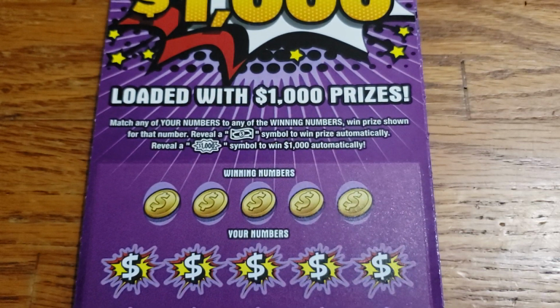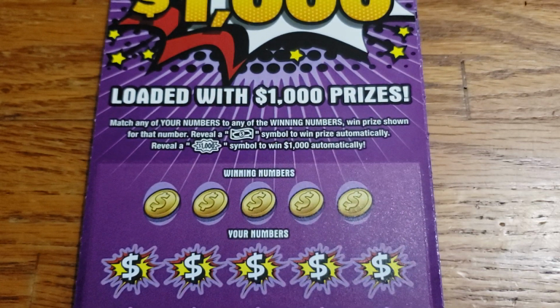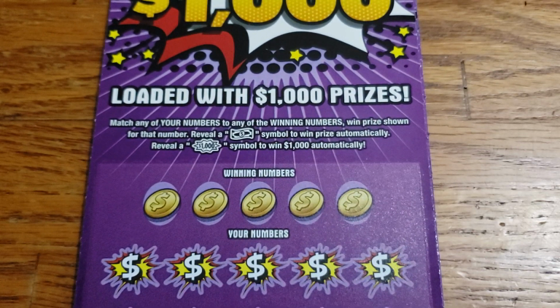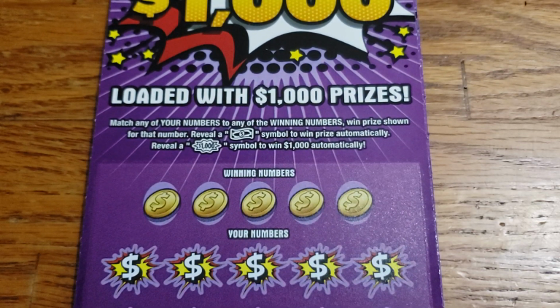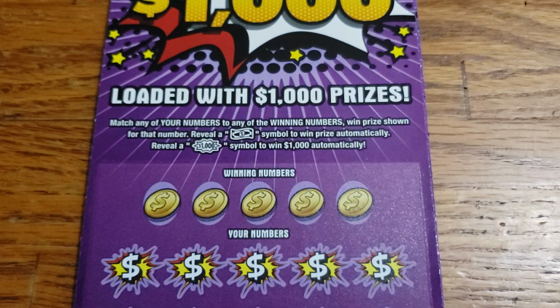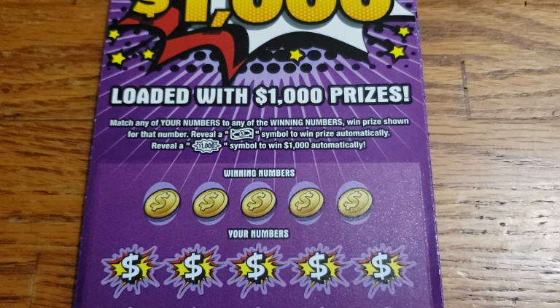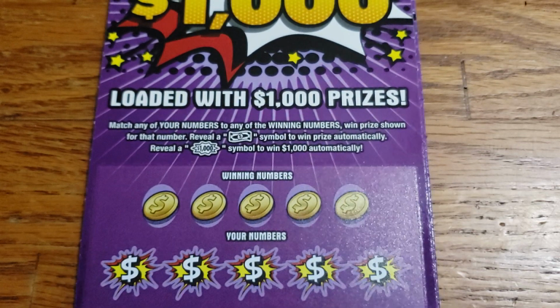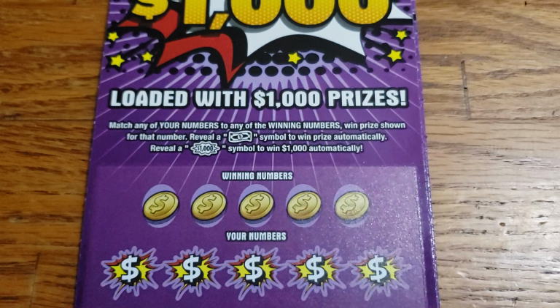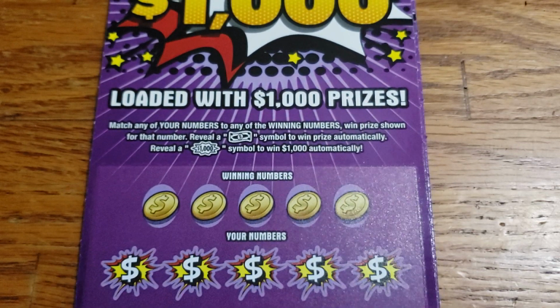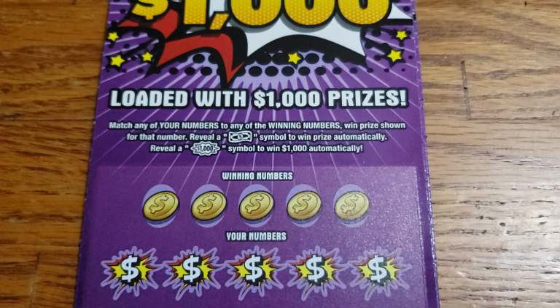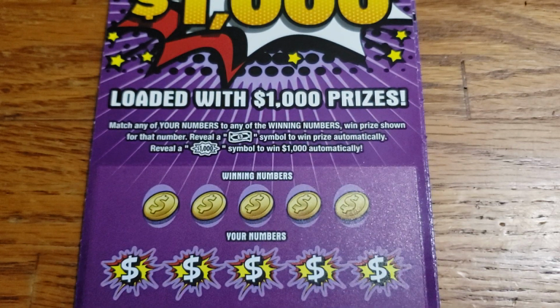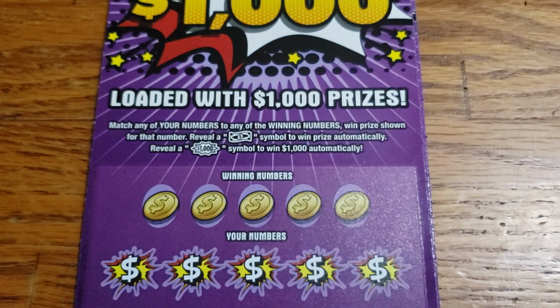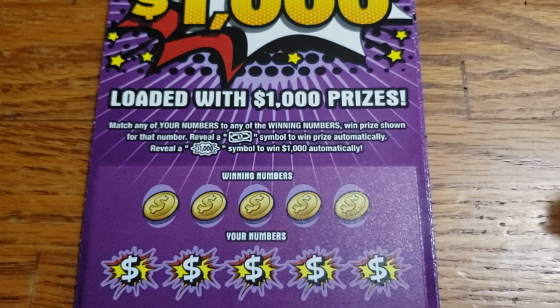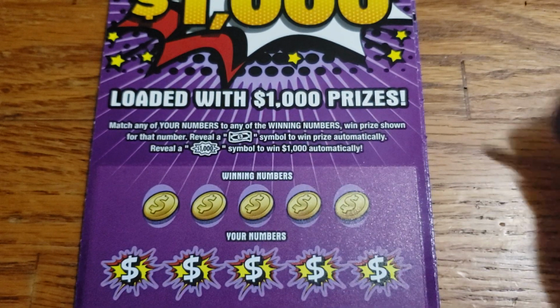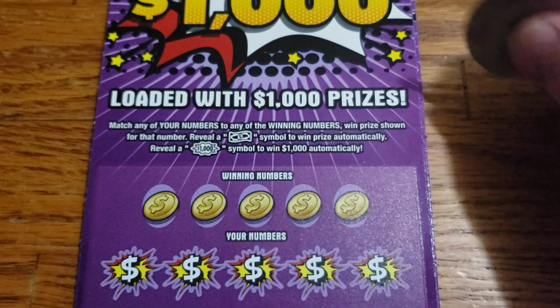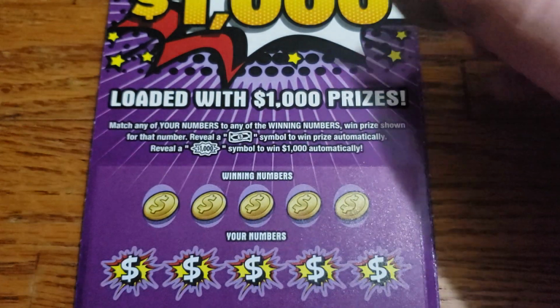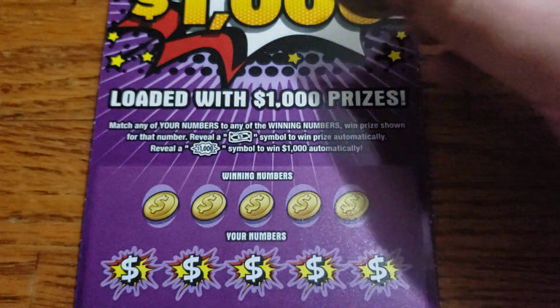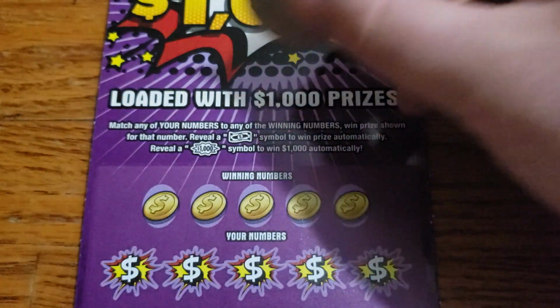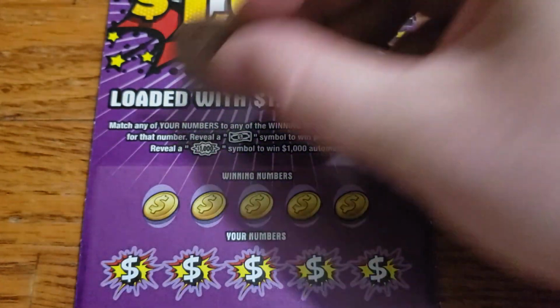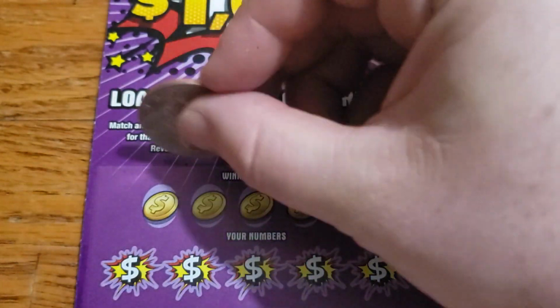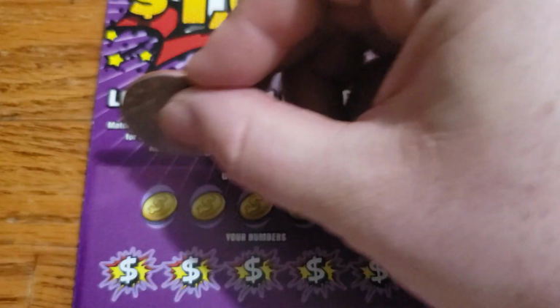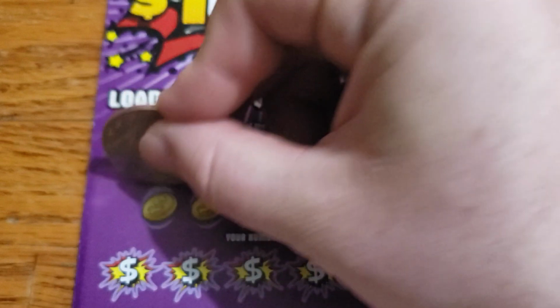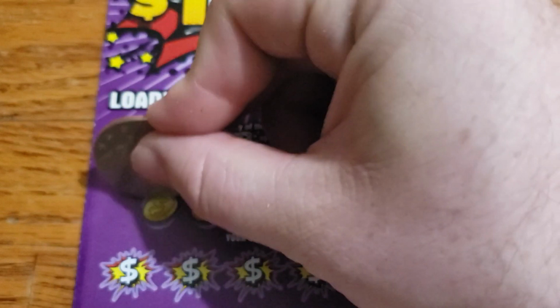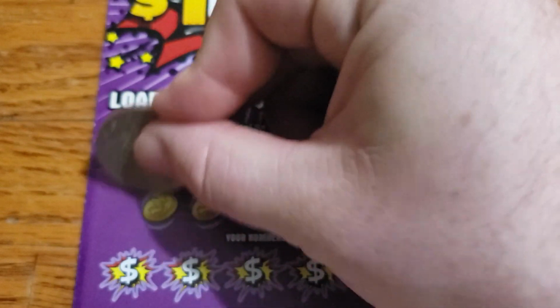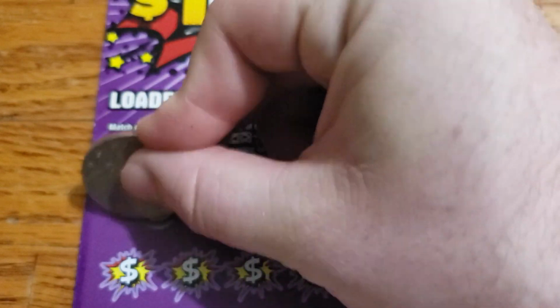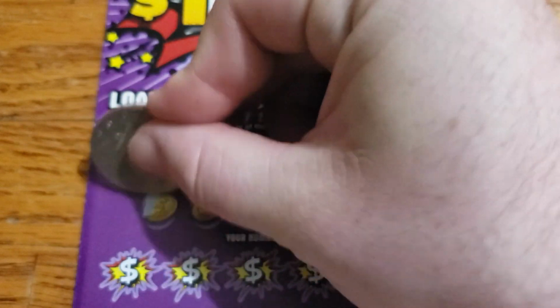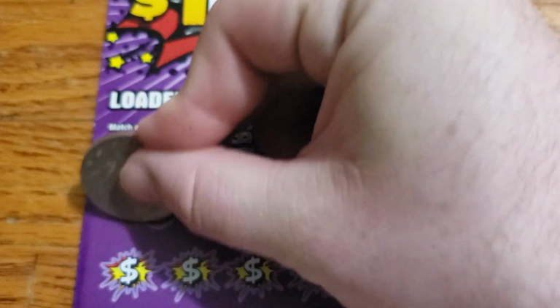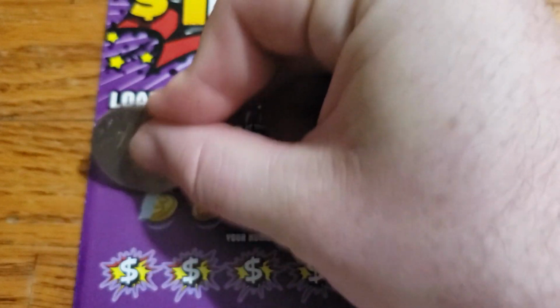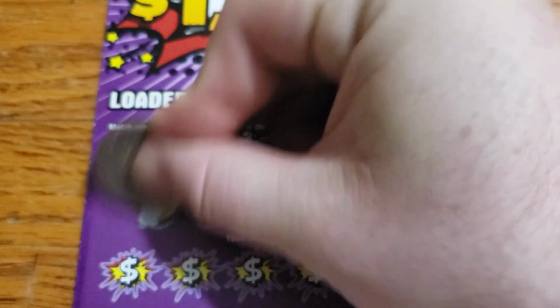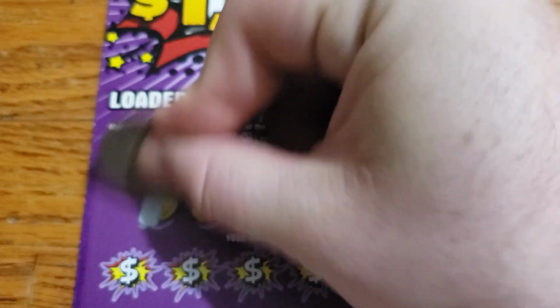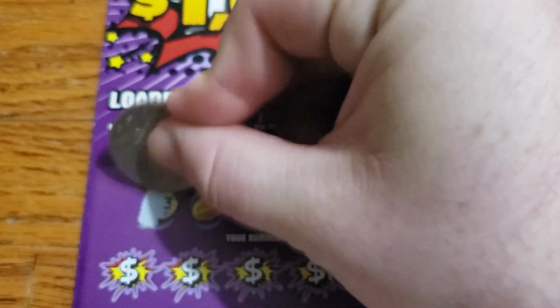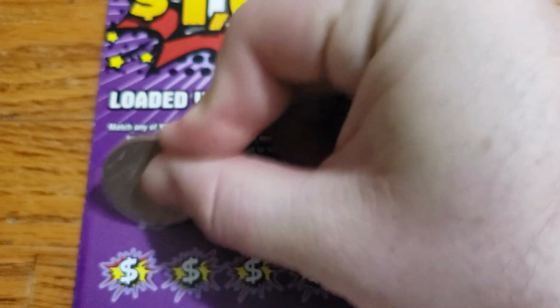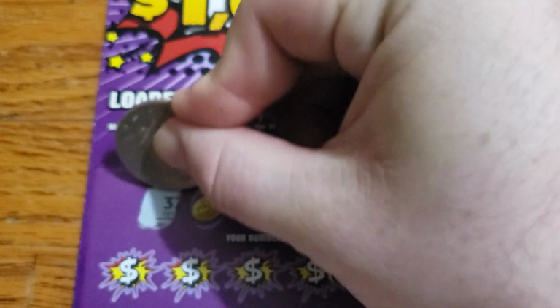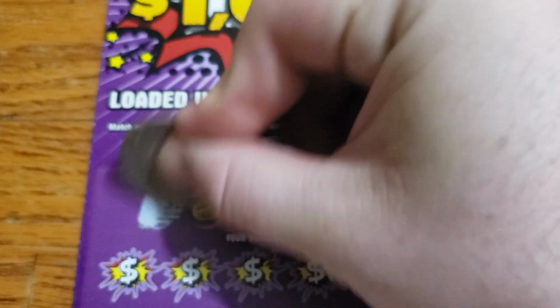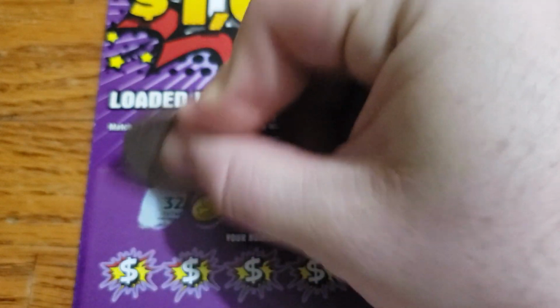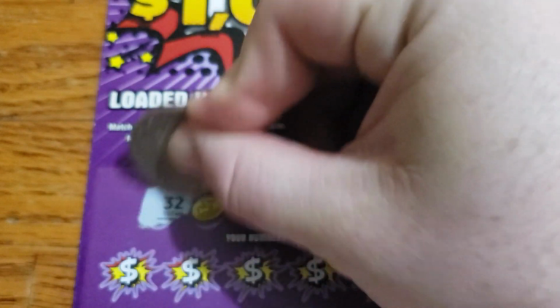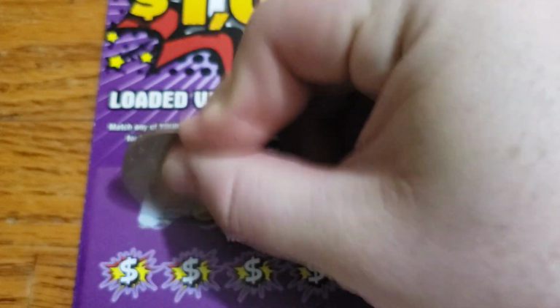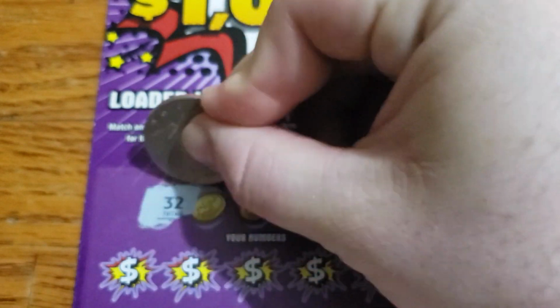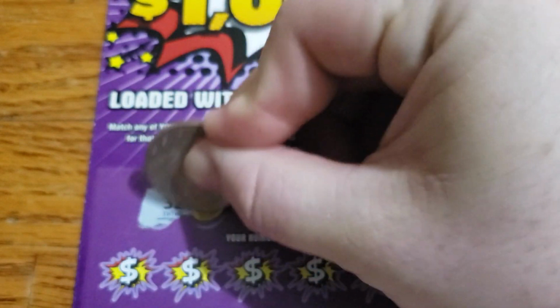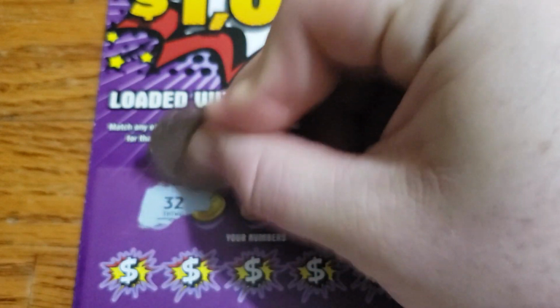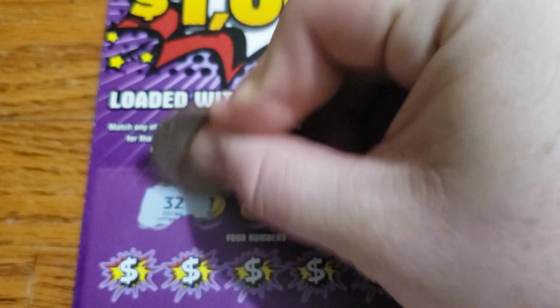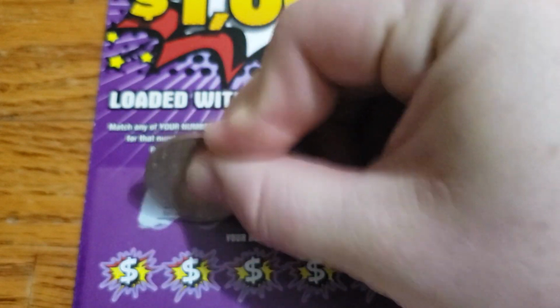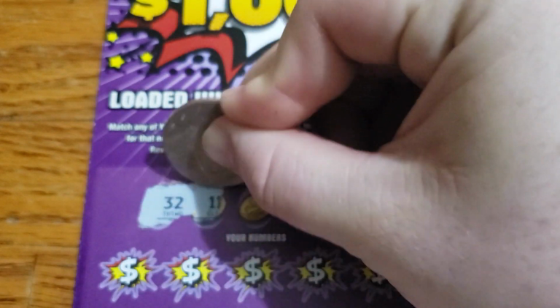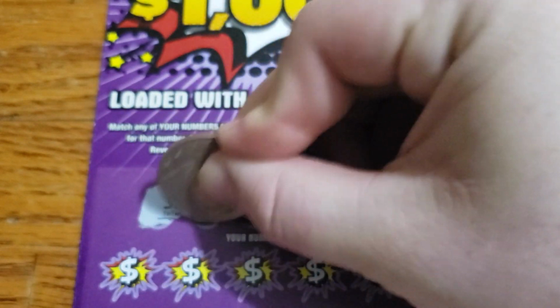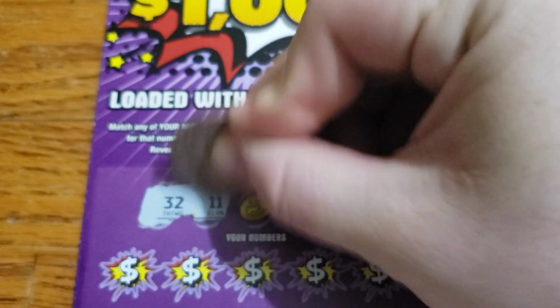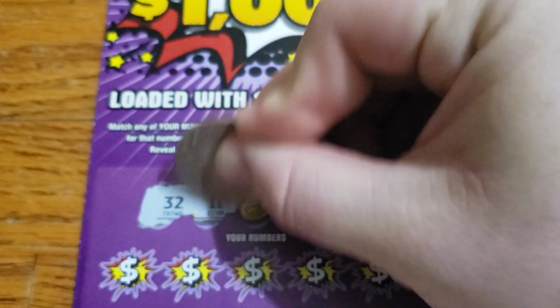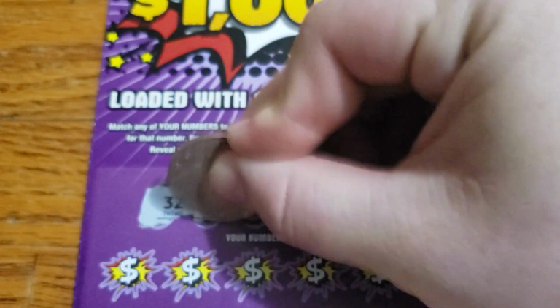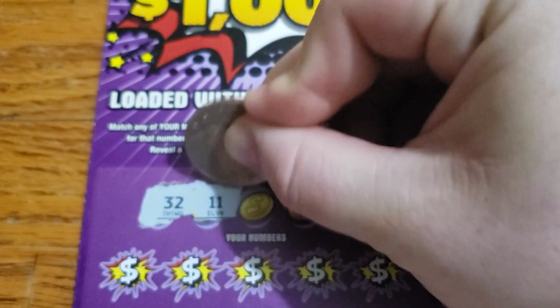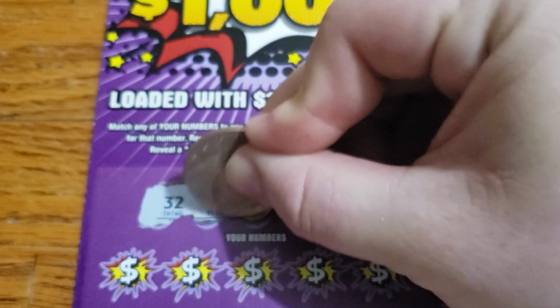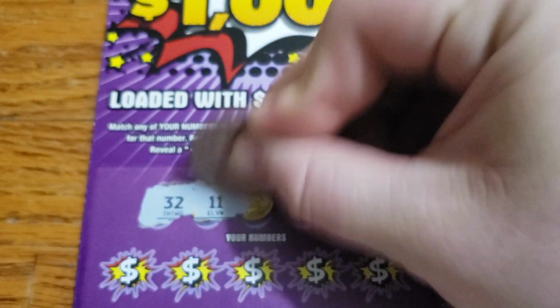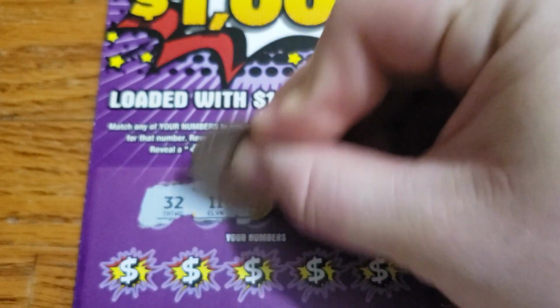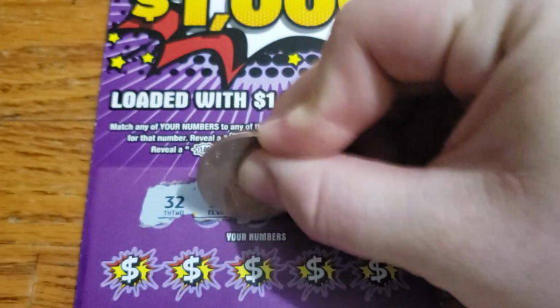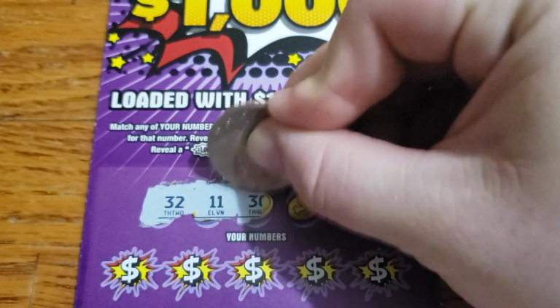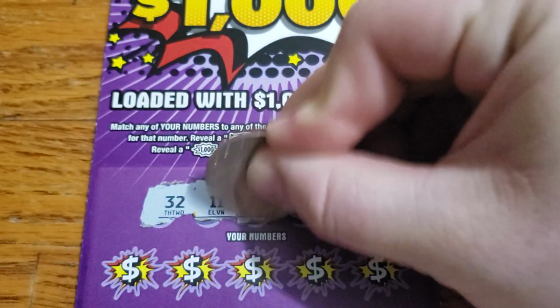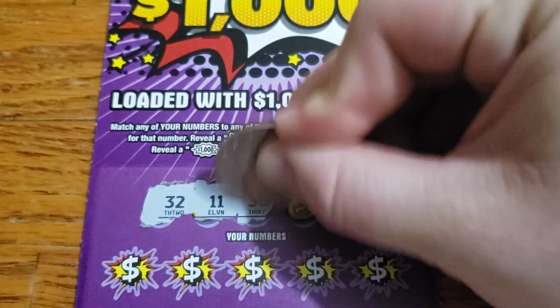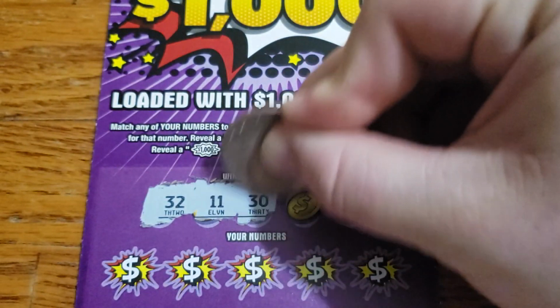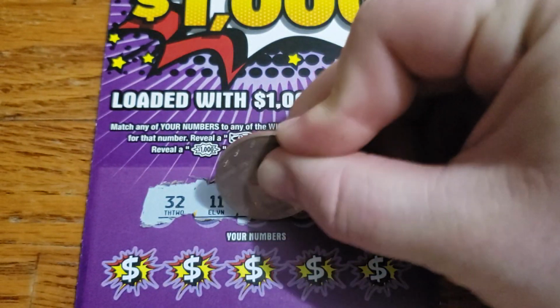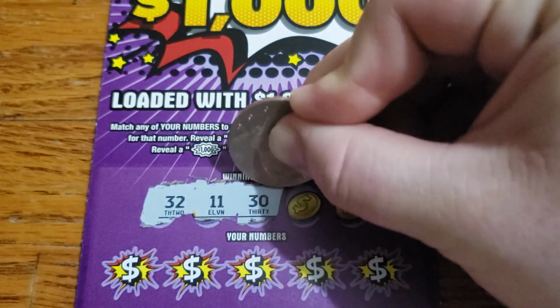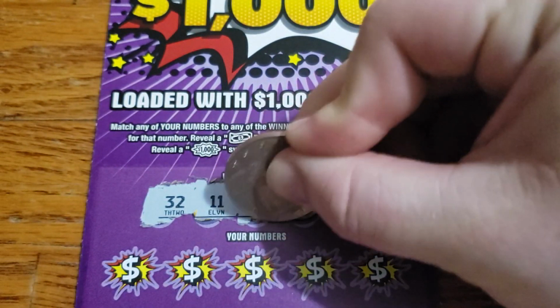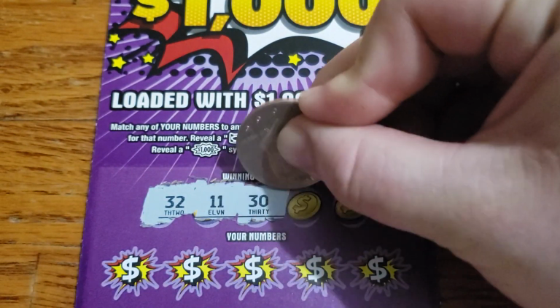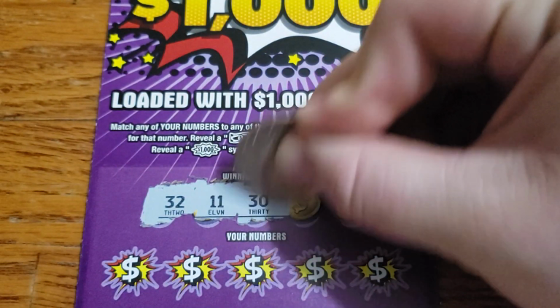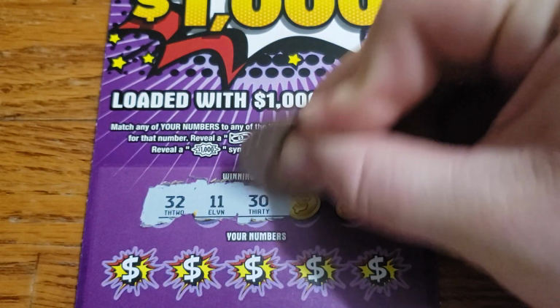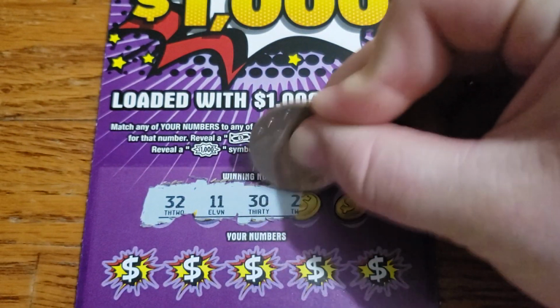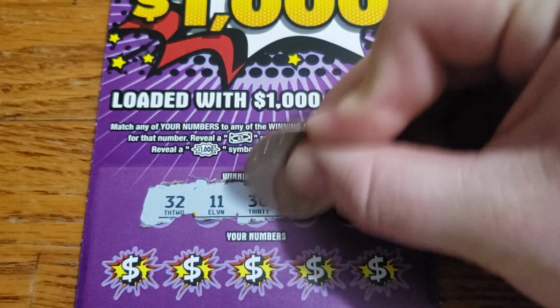First ticket winning numbers are going to be 40, 30, 32, 11, and 28.